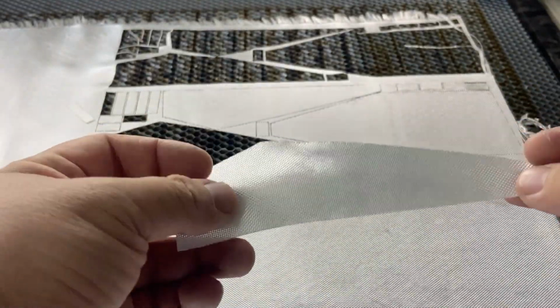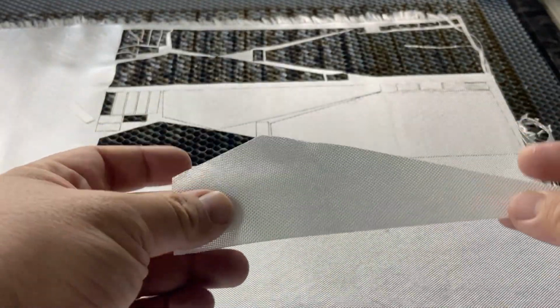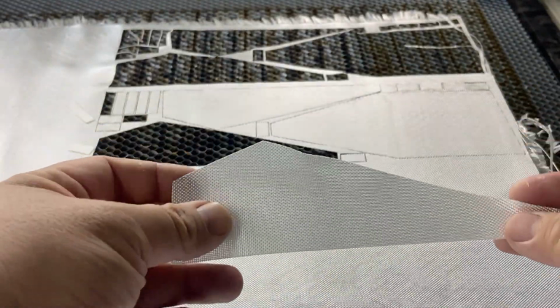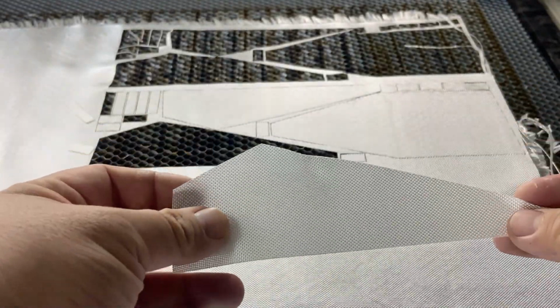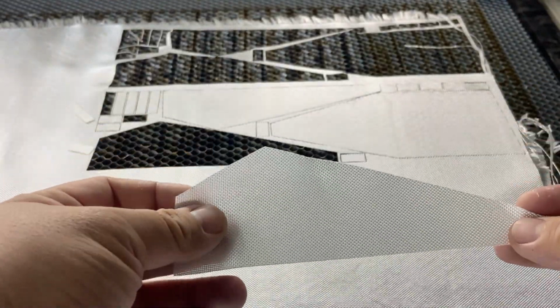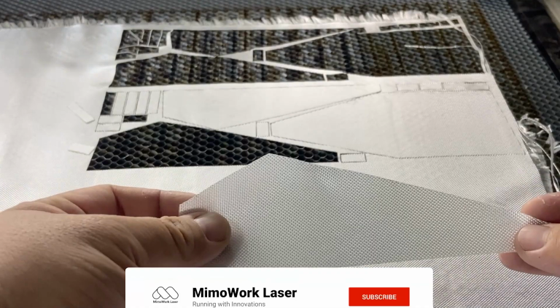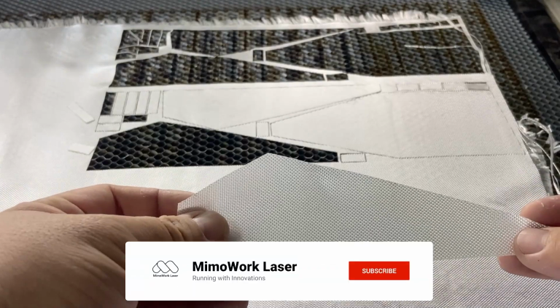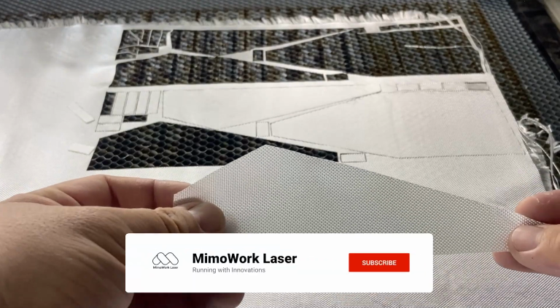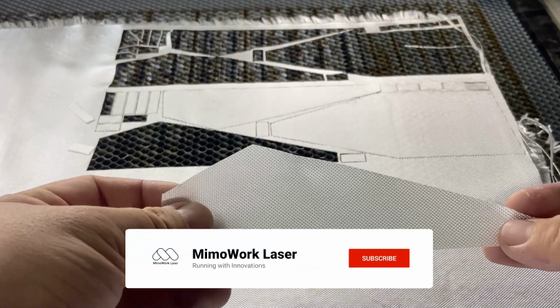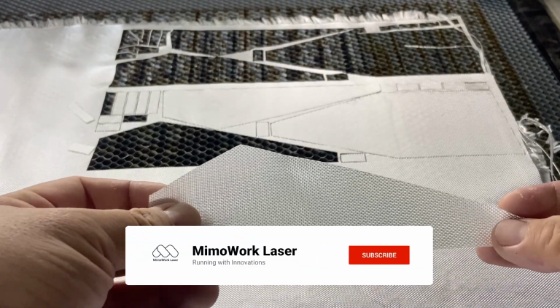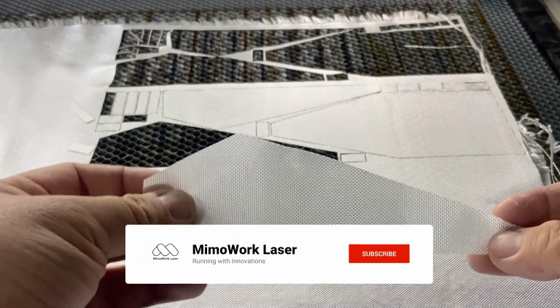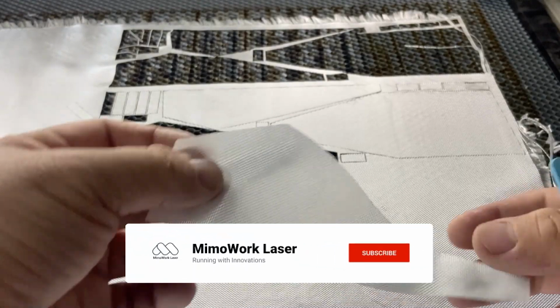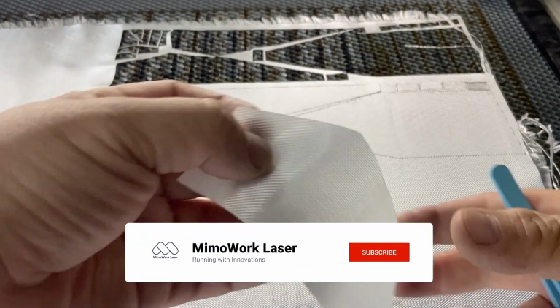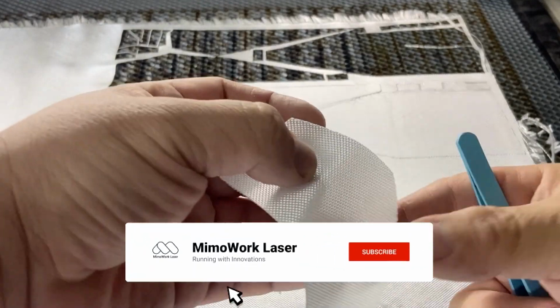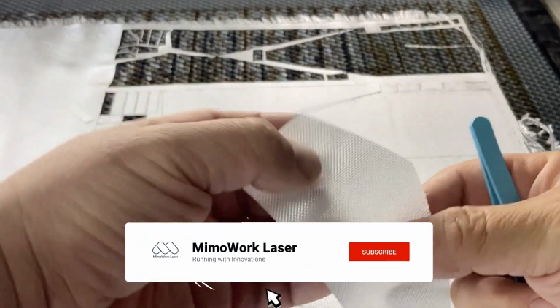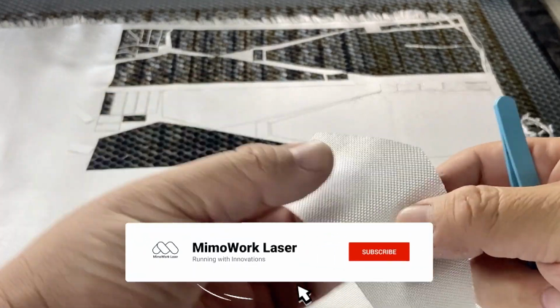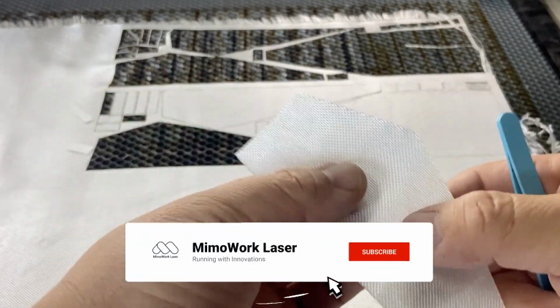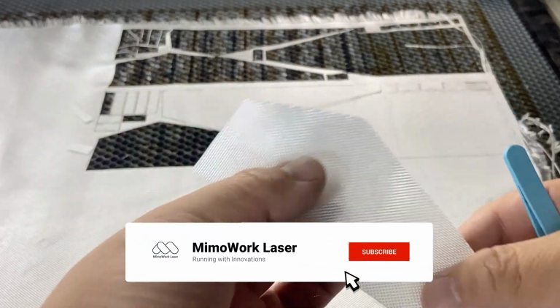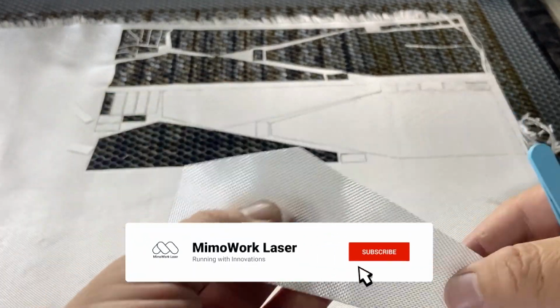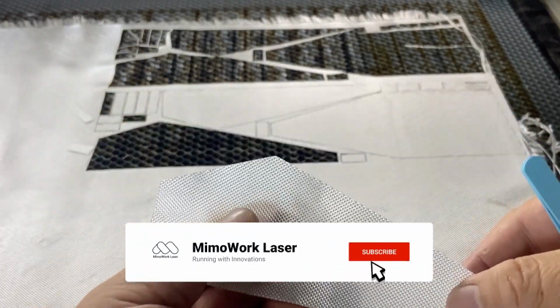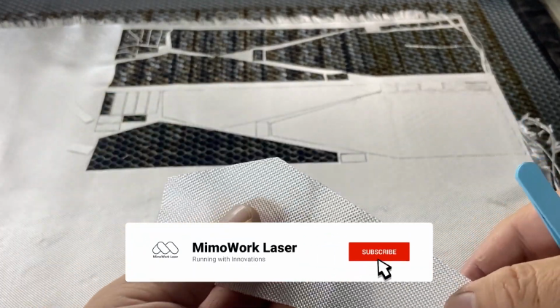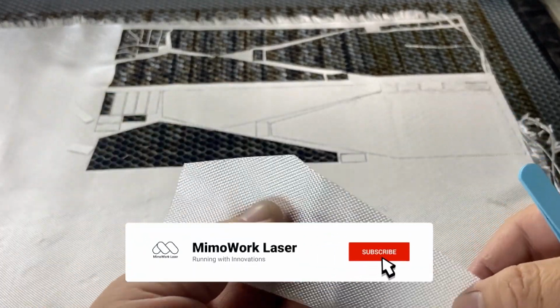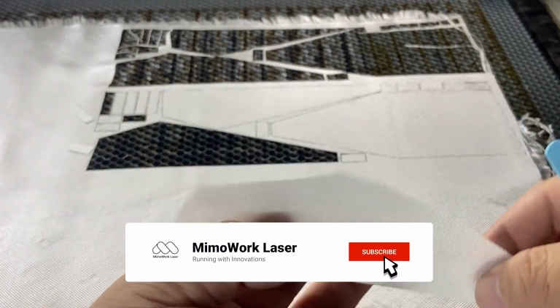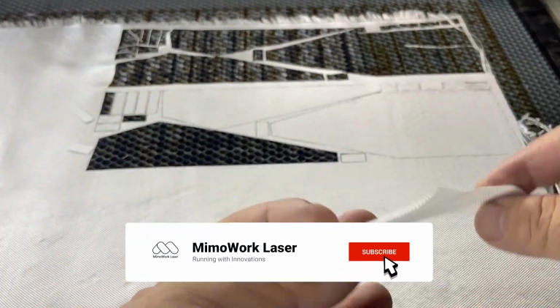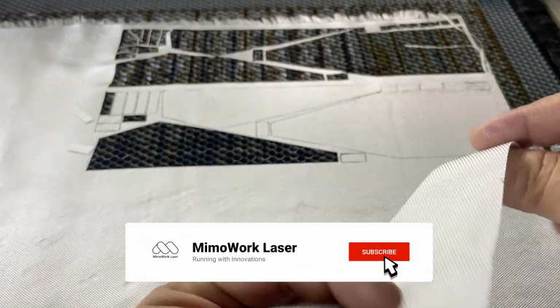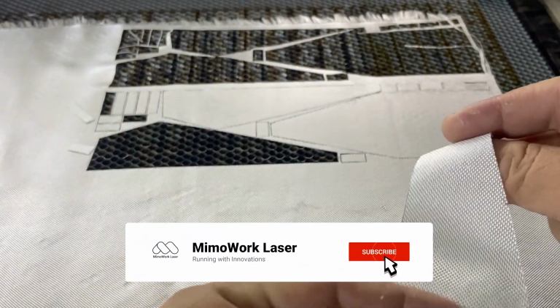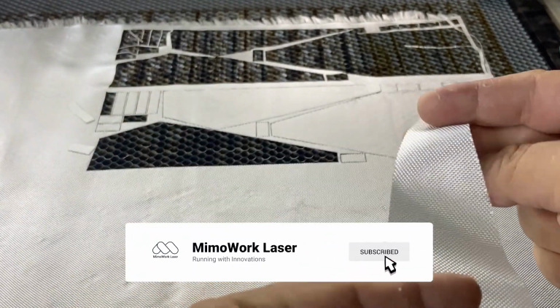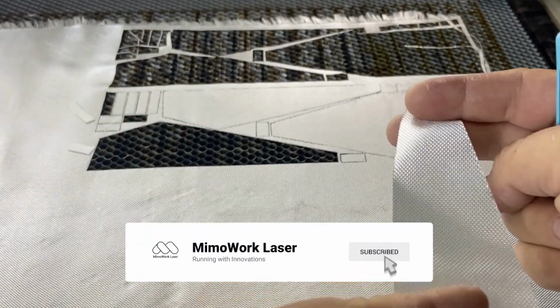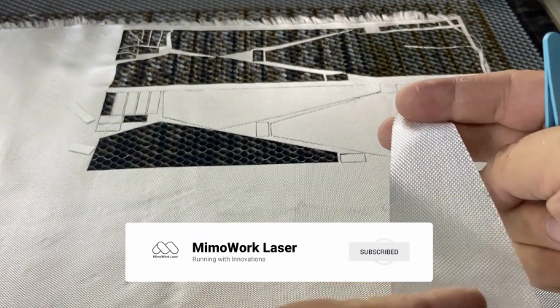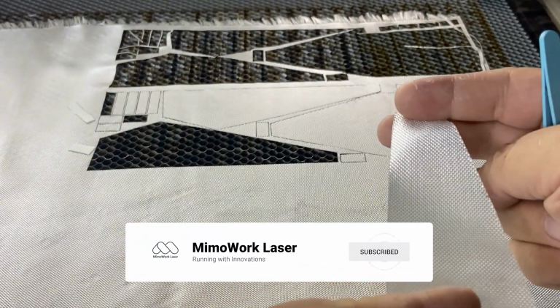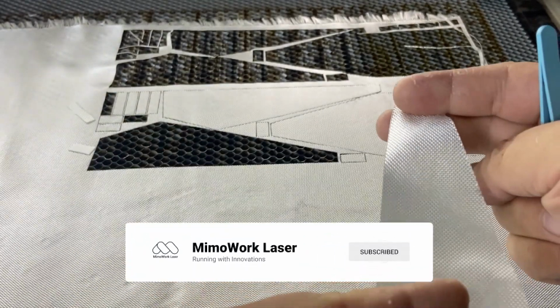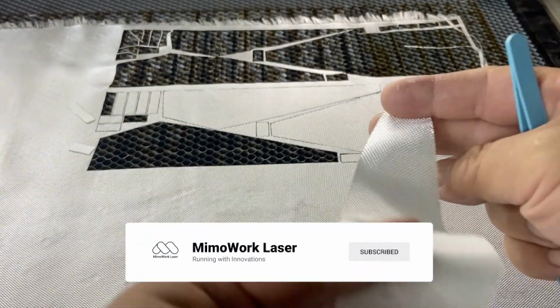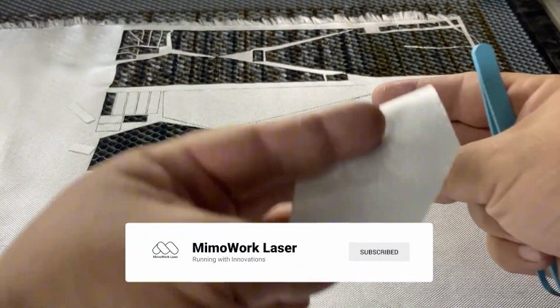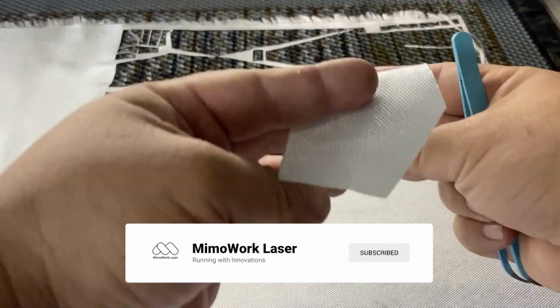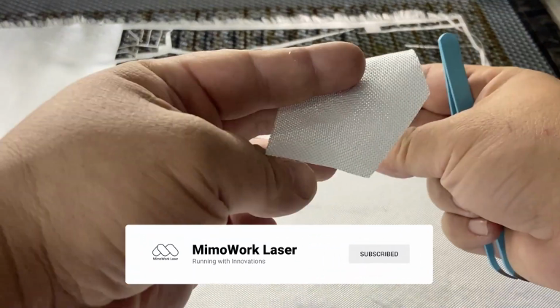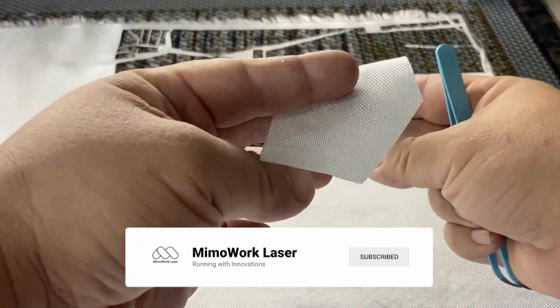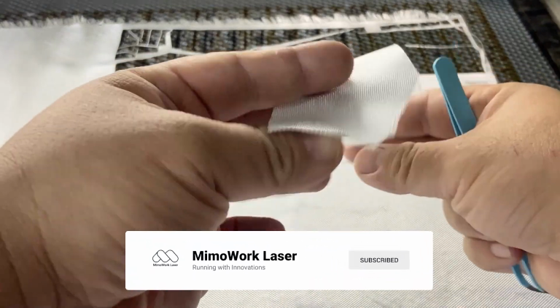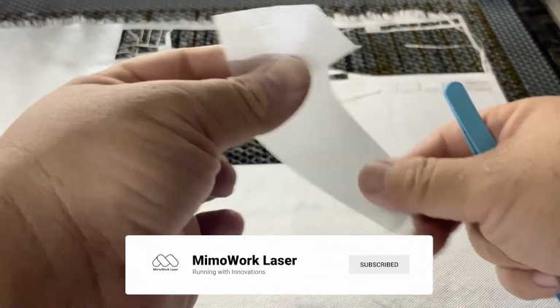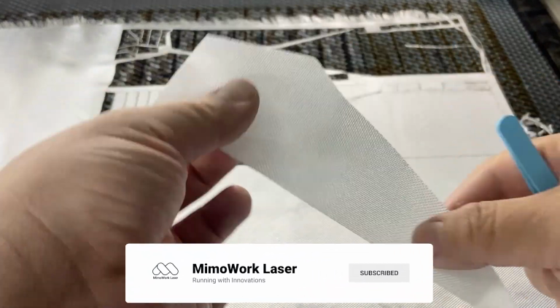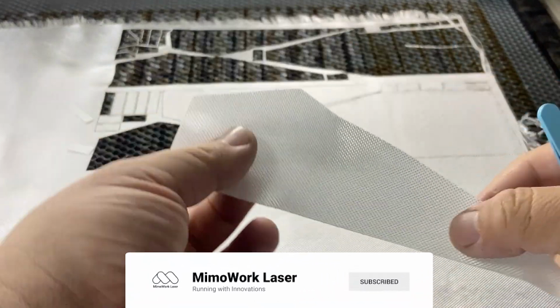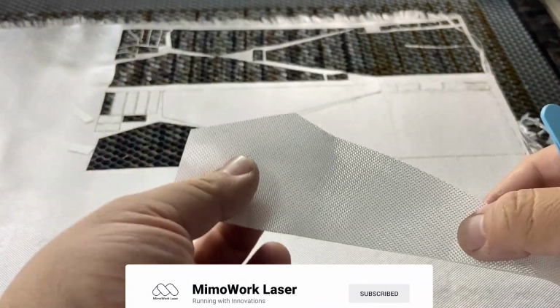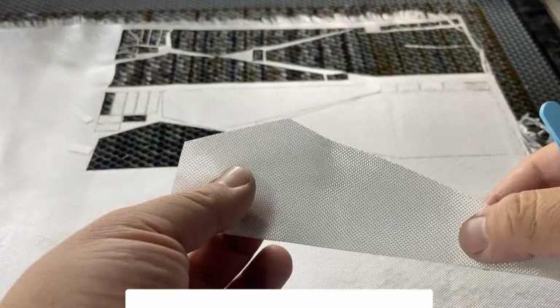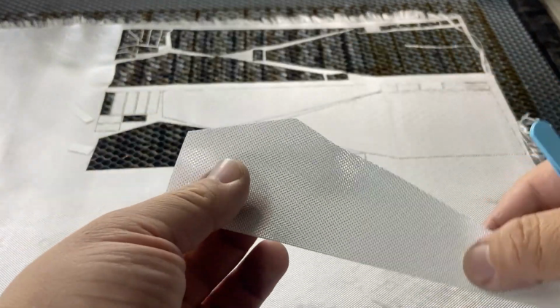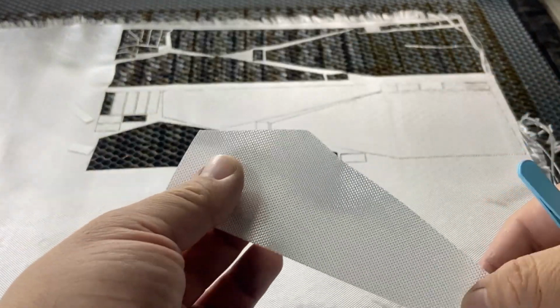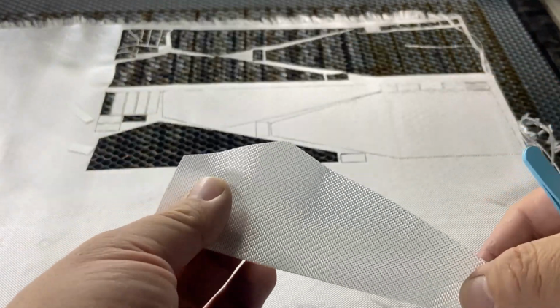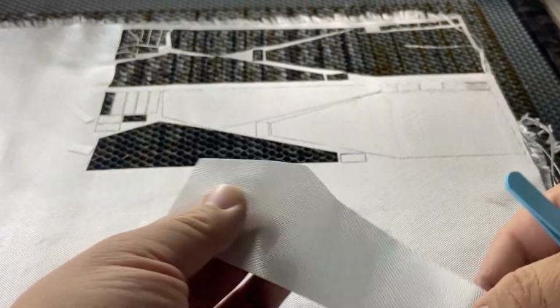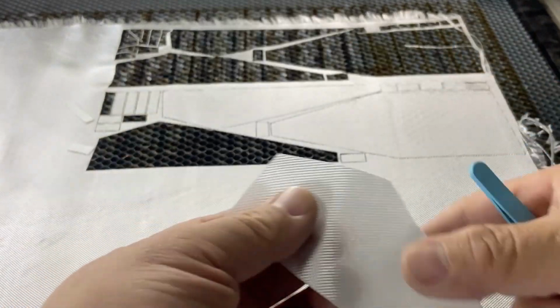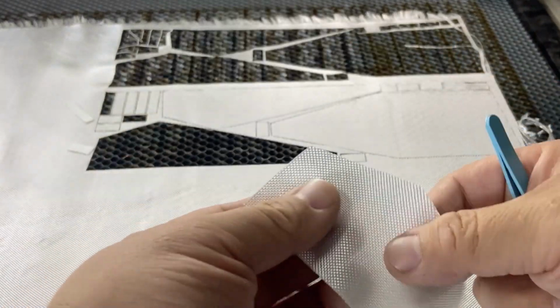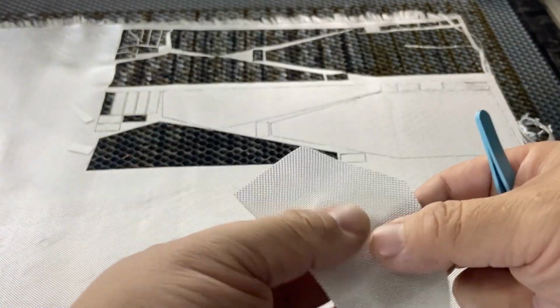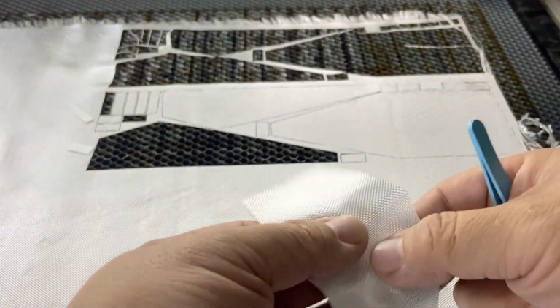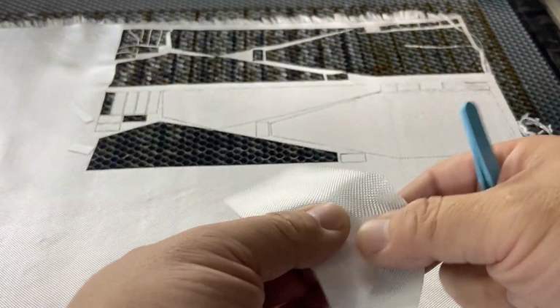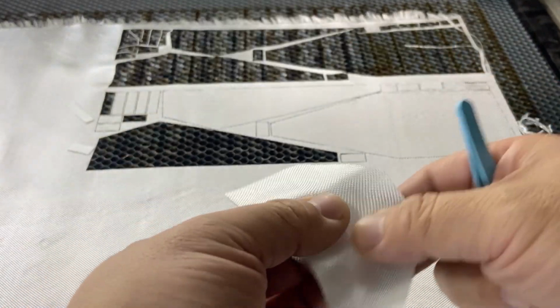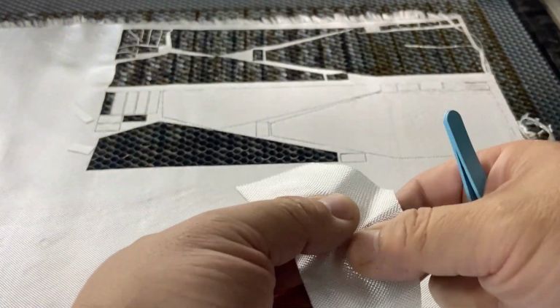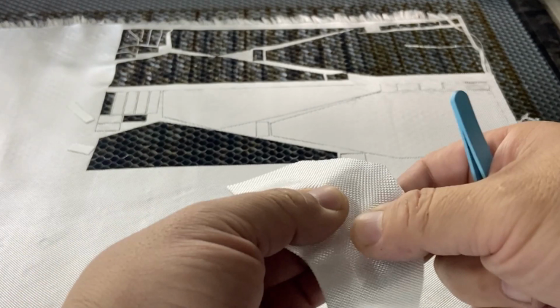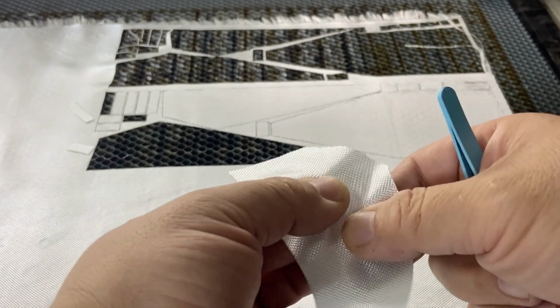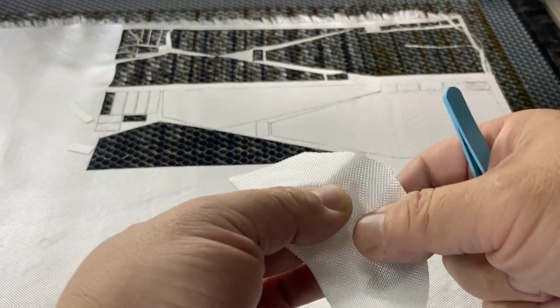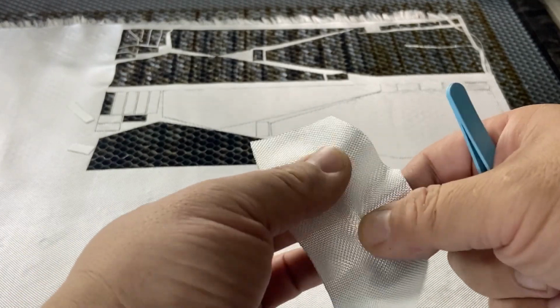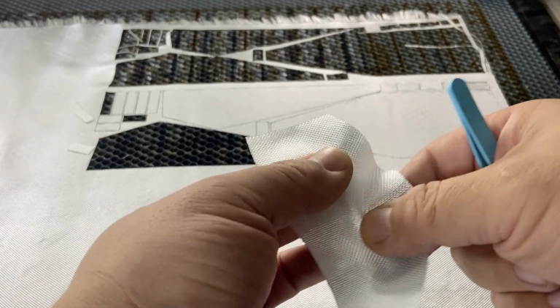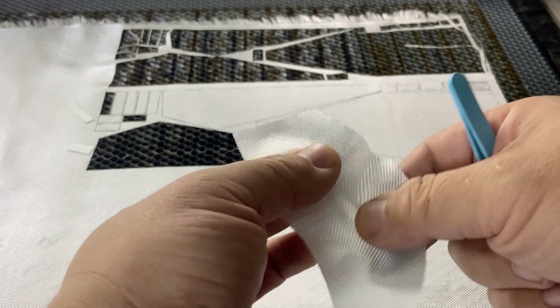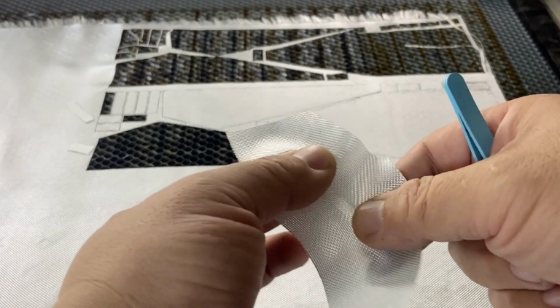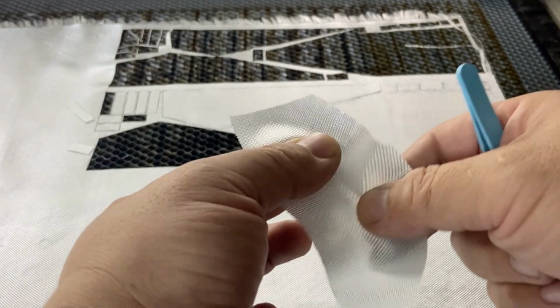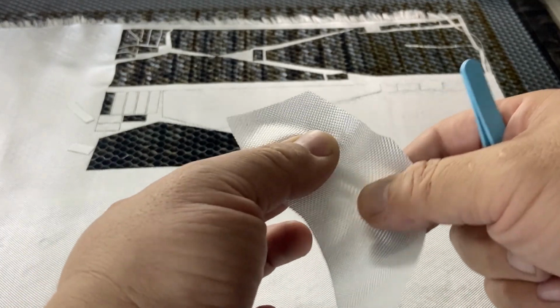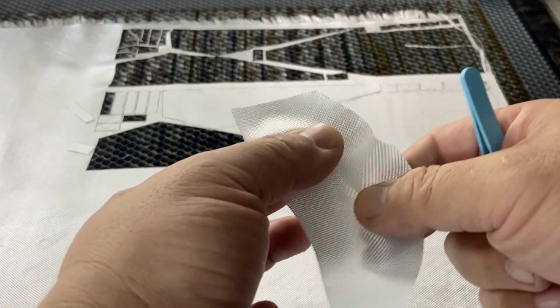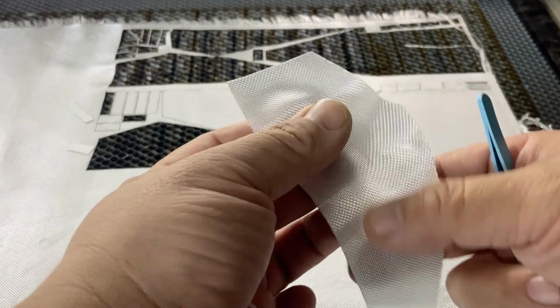We hope you found this video helpful. Stay tuned for more in our explainer series on fabric laser cutting machines.